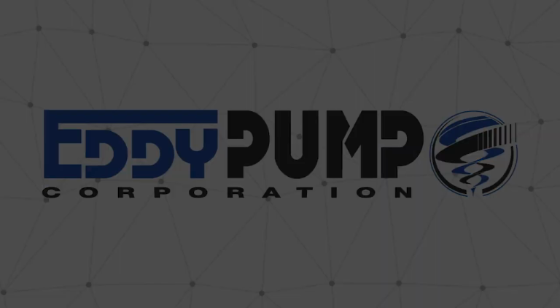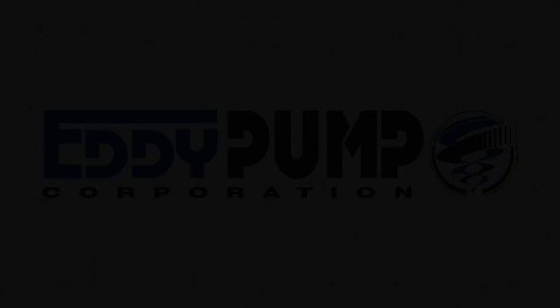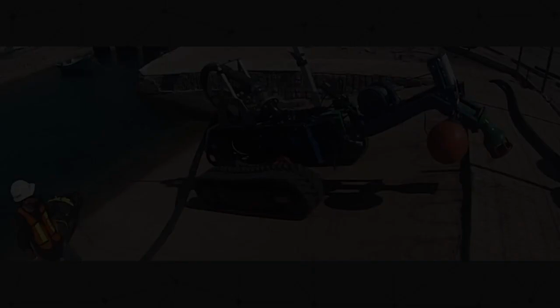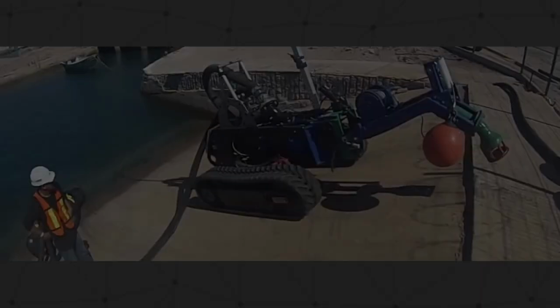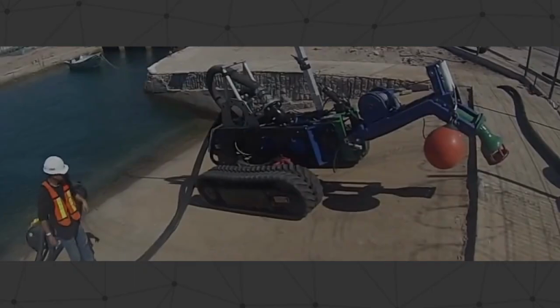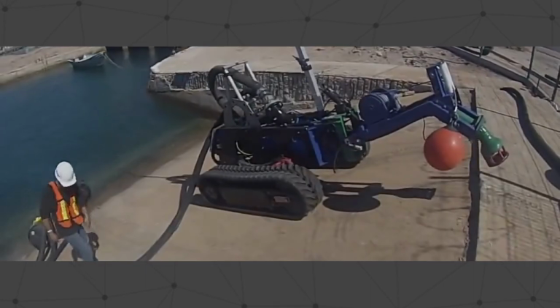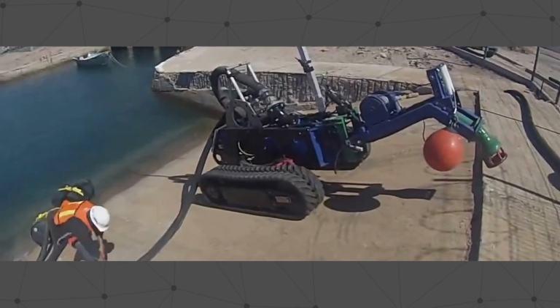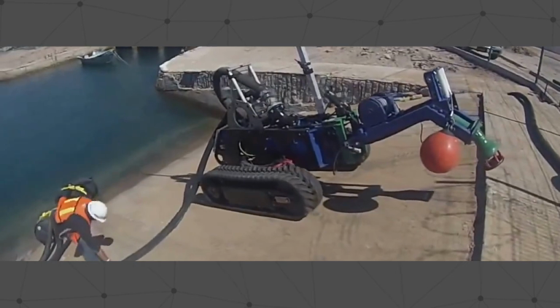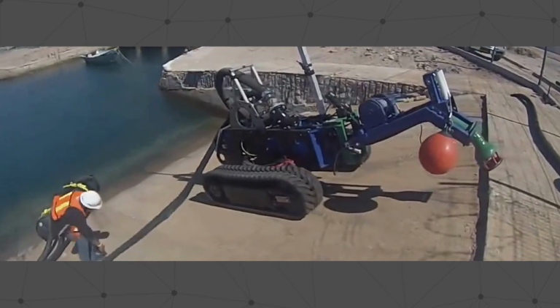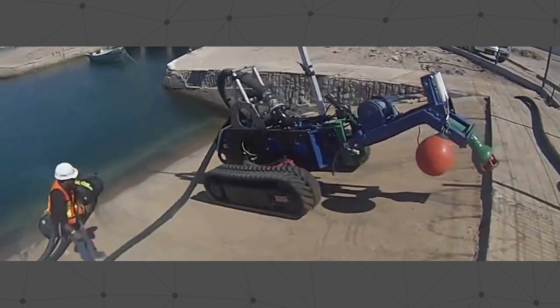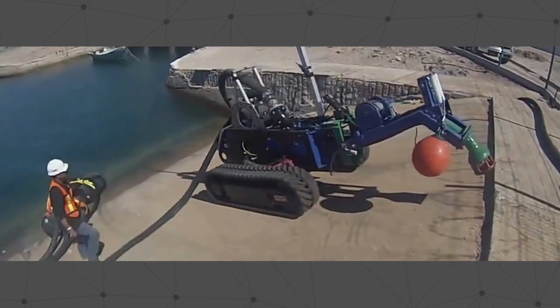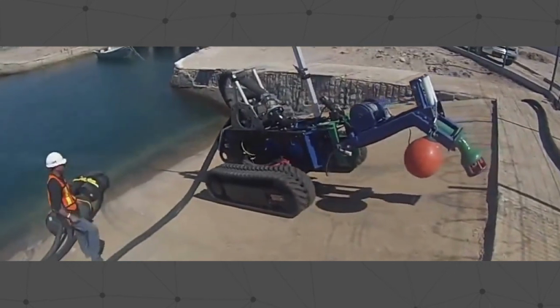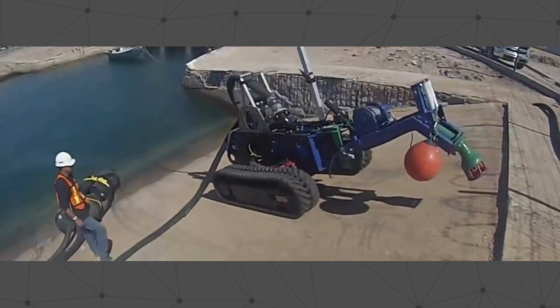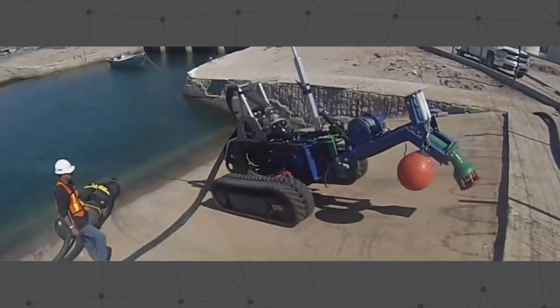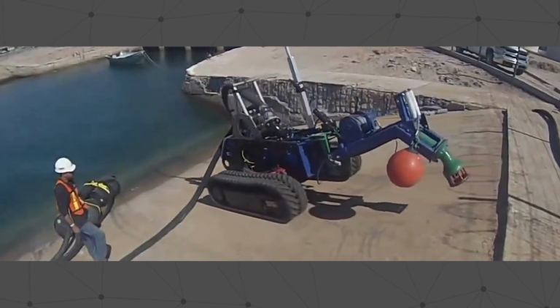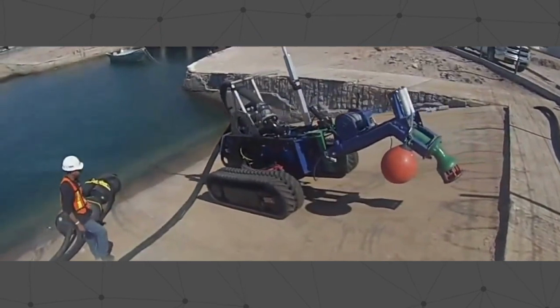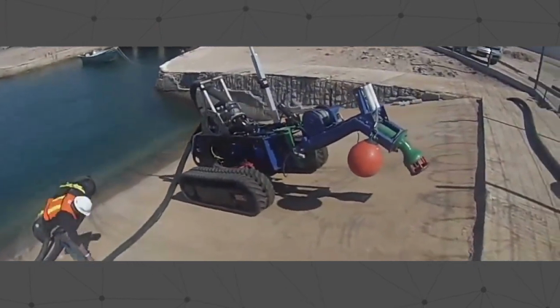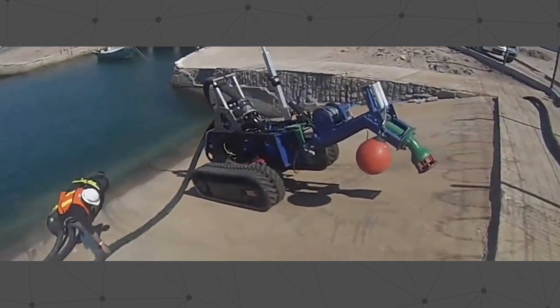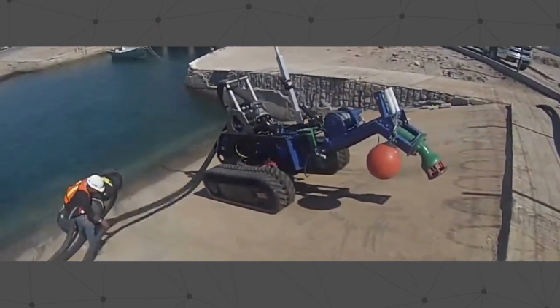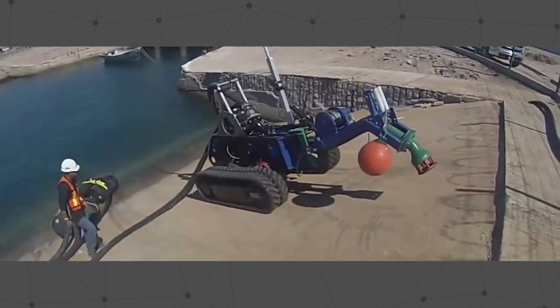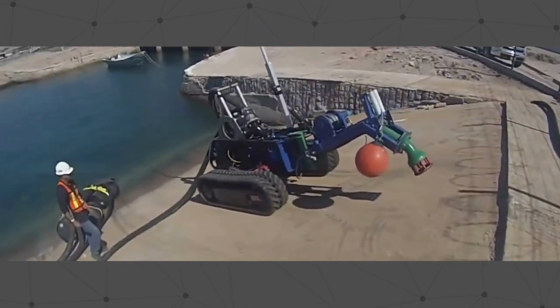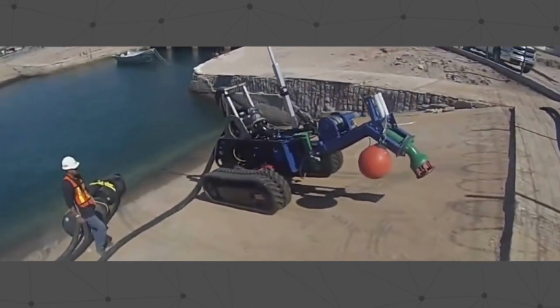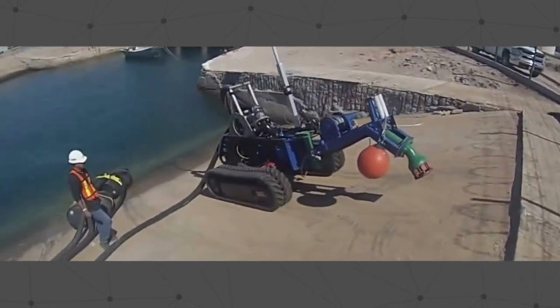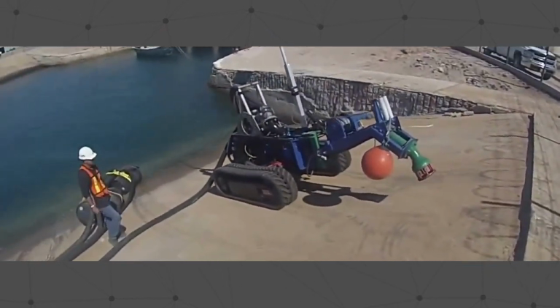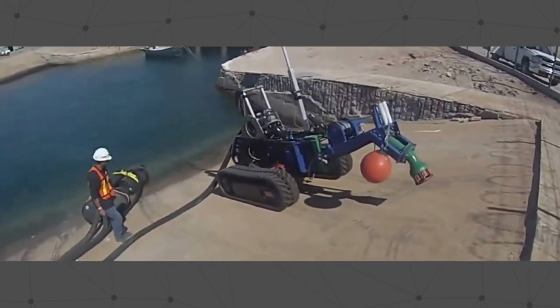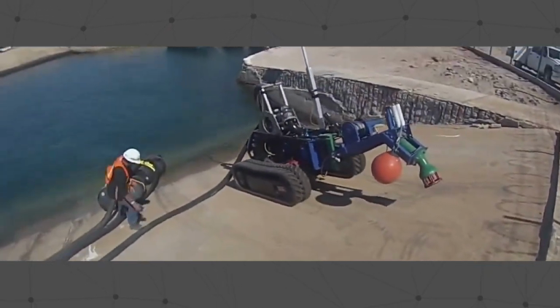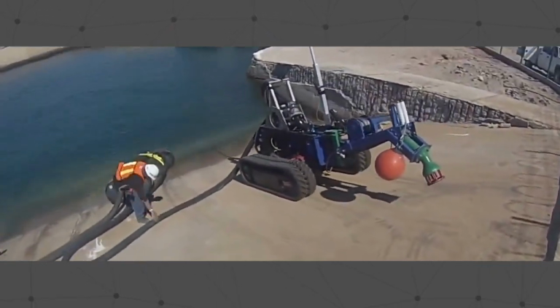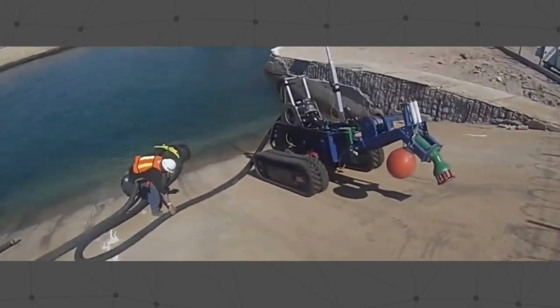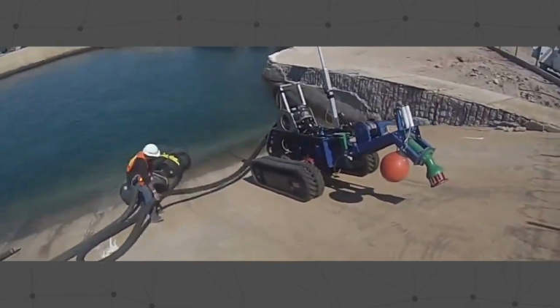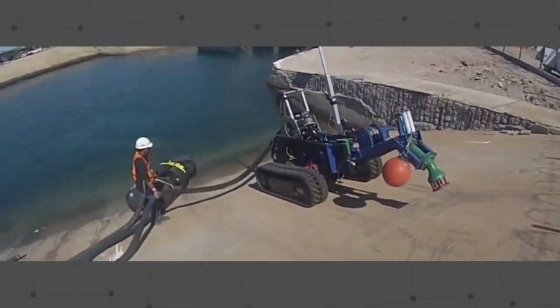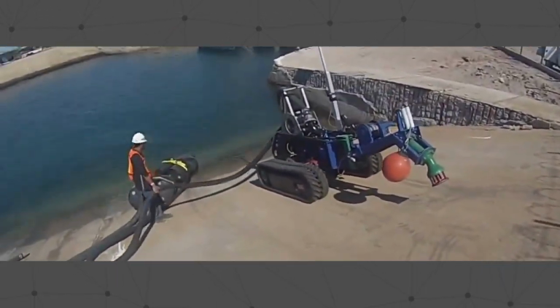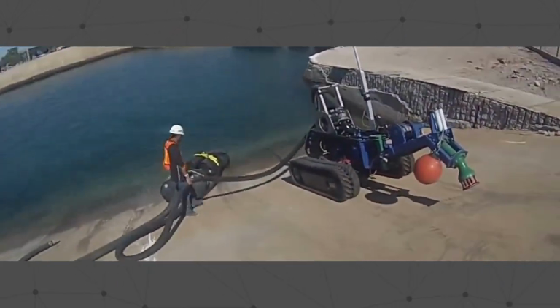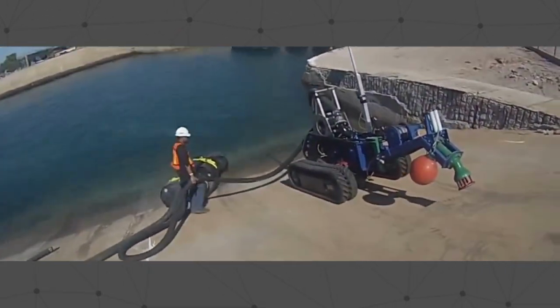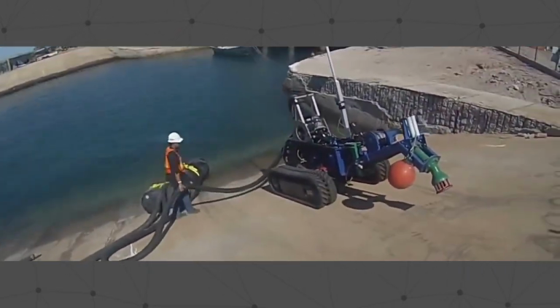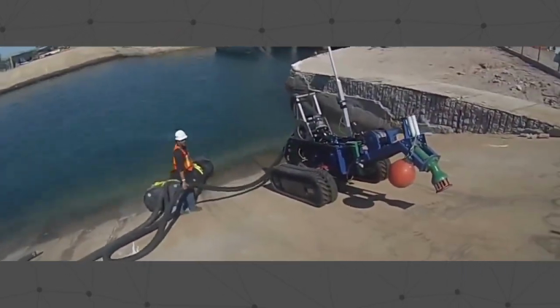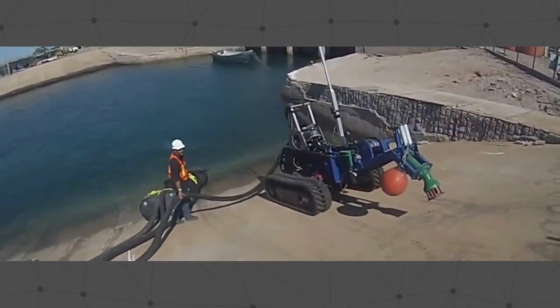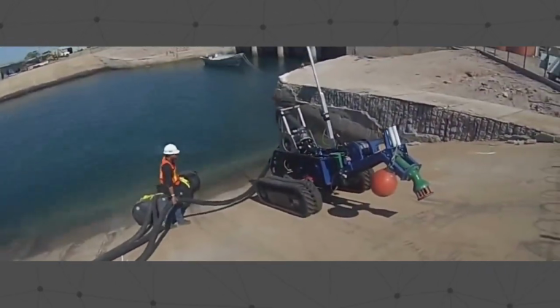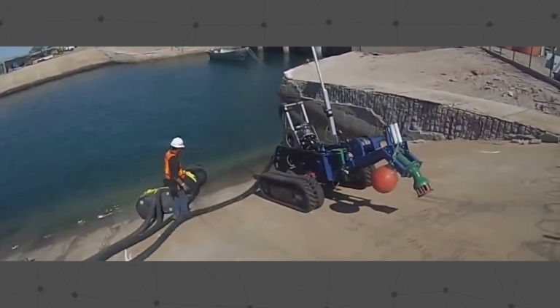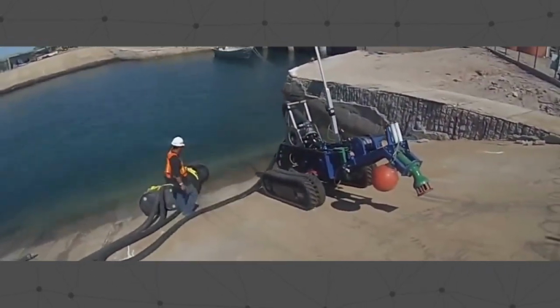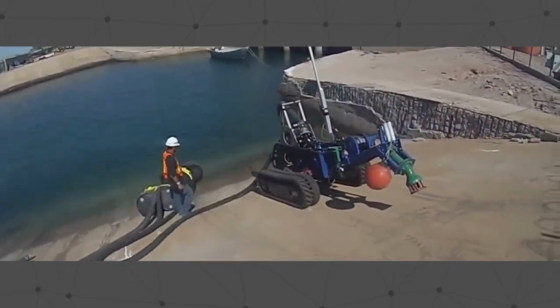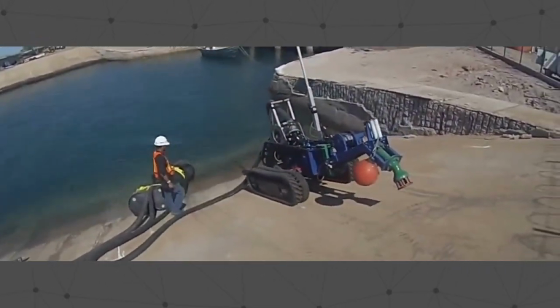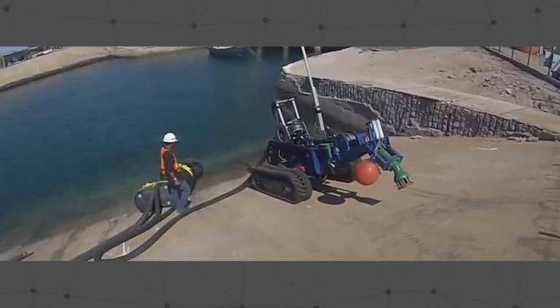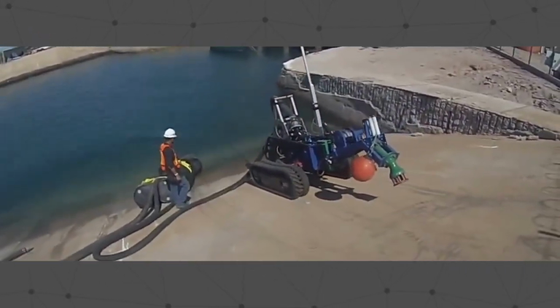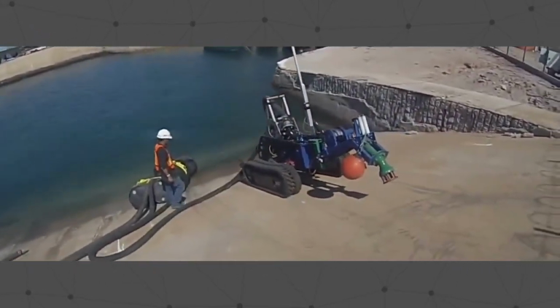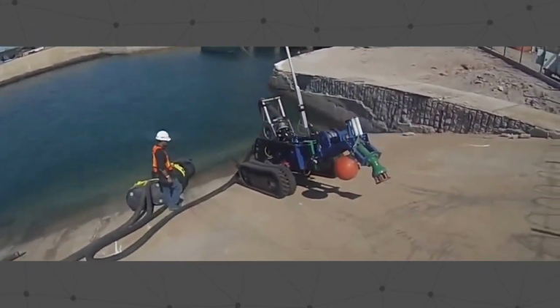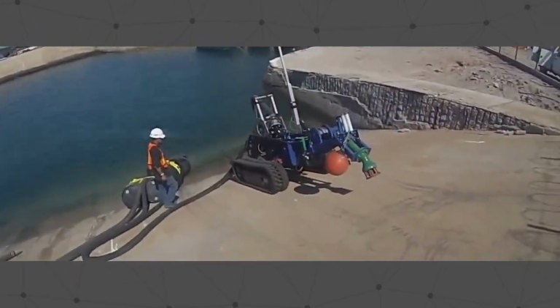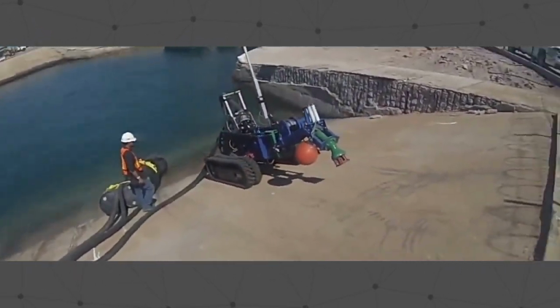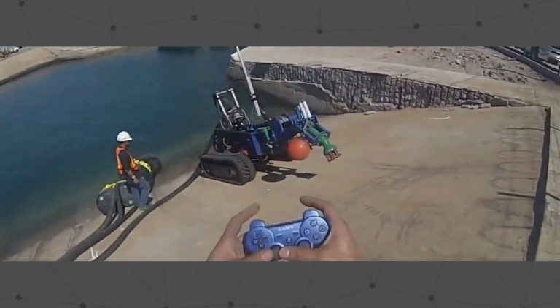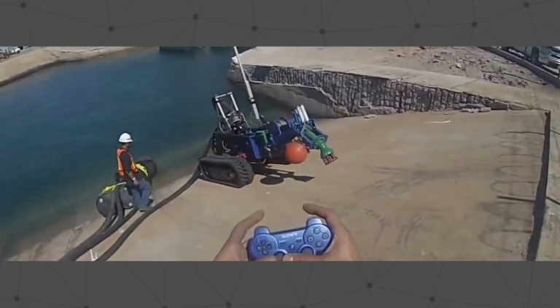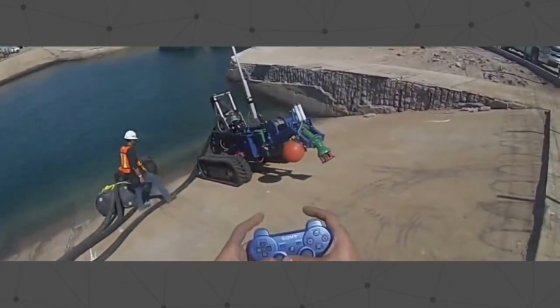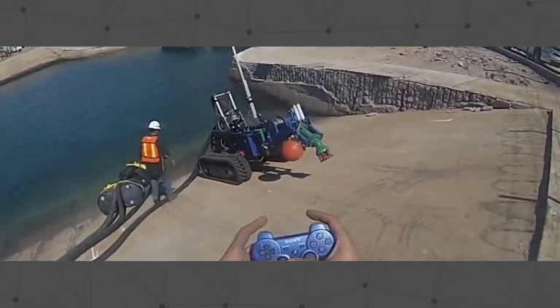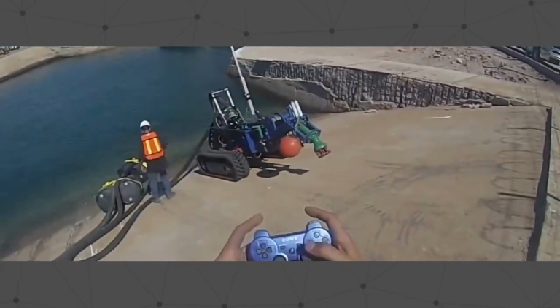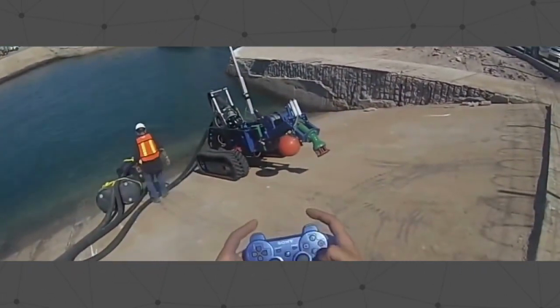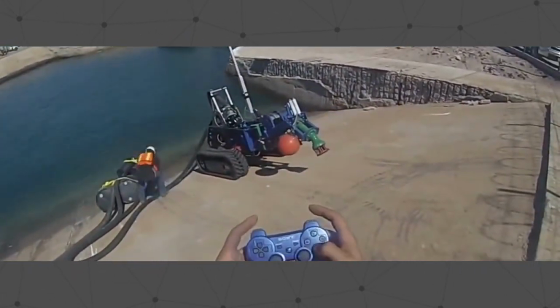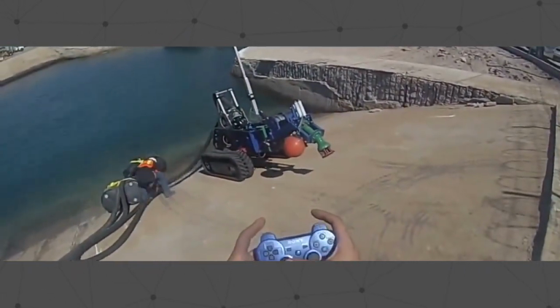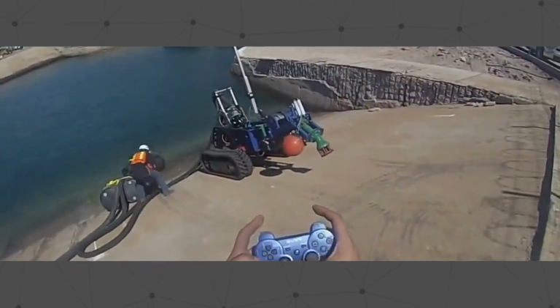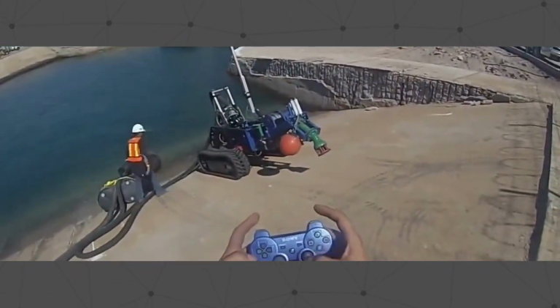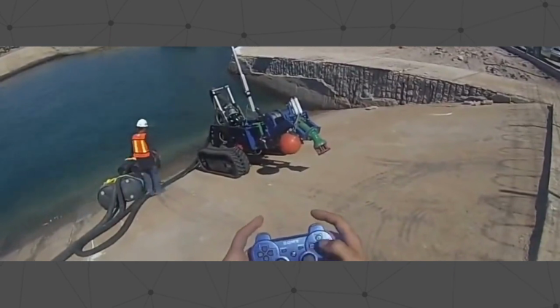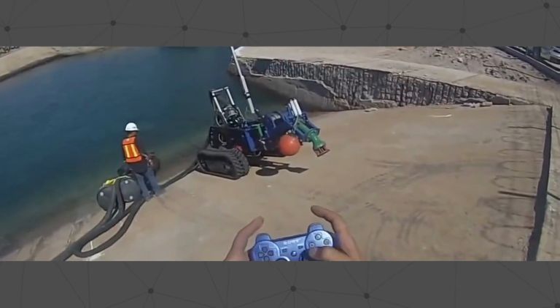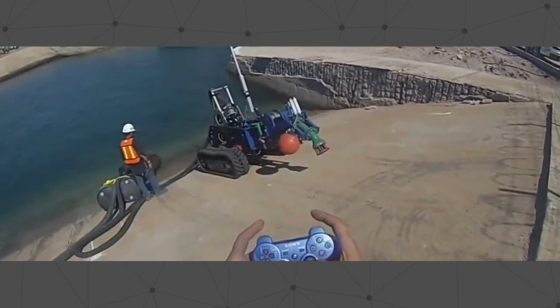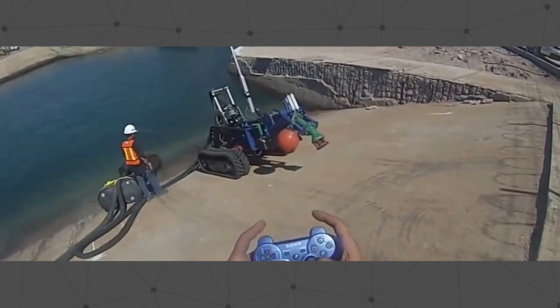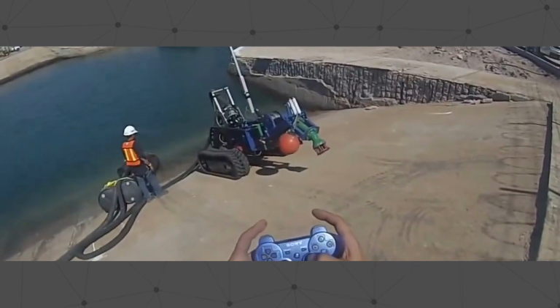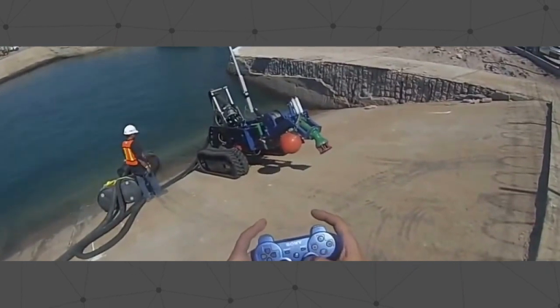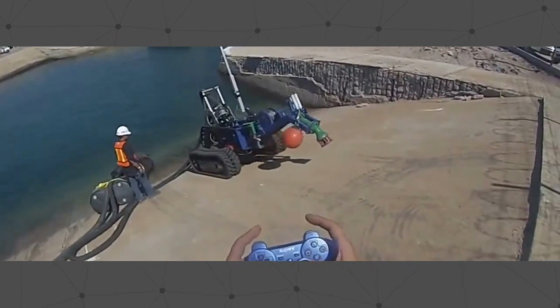The Eddy Pump sub dredge is a remote operated submersible dredge that can operate where conventional dredging equipment cannot.